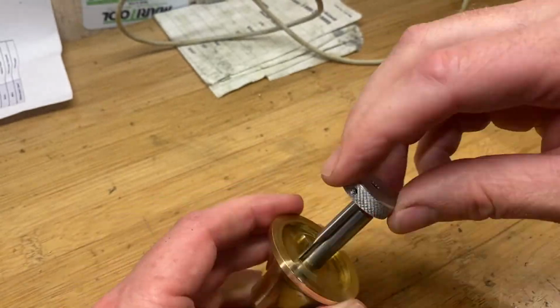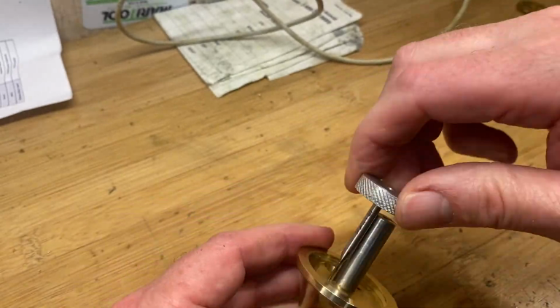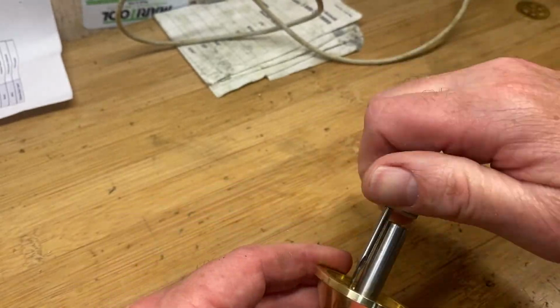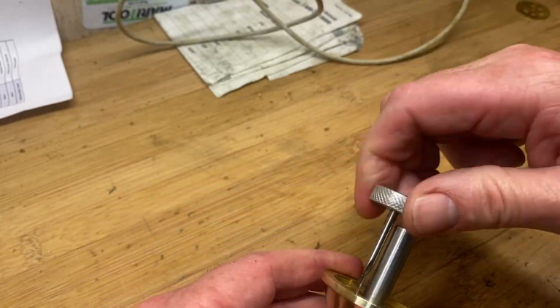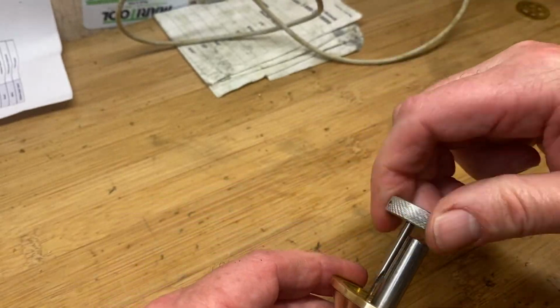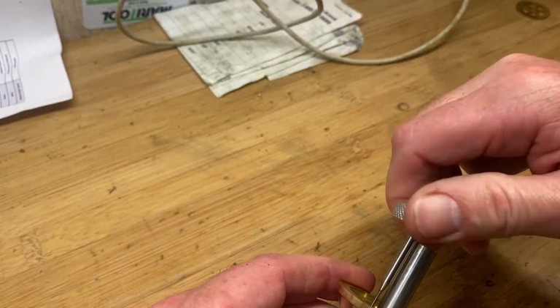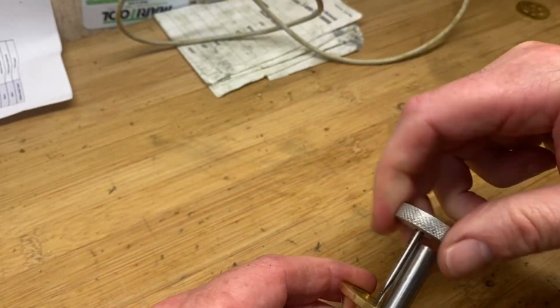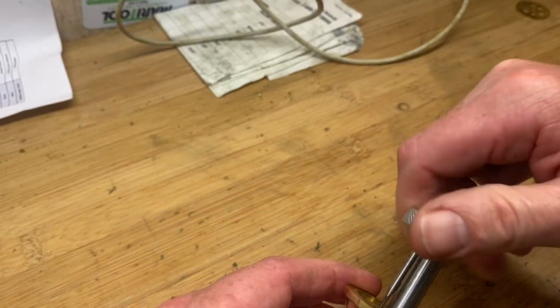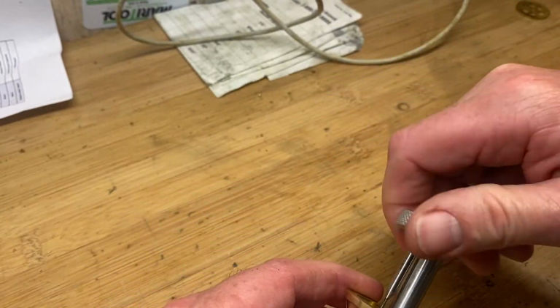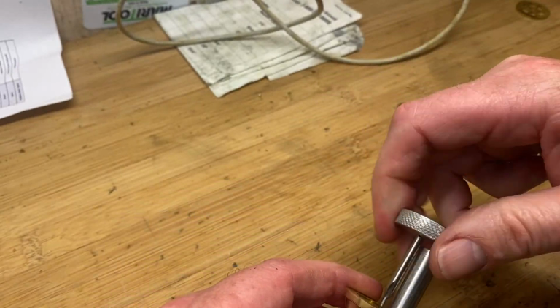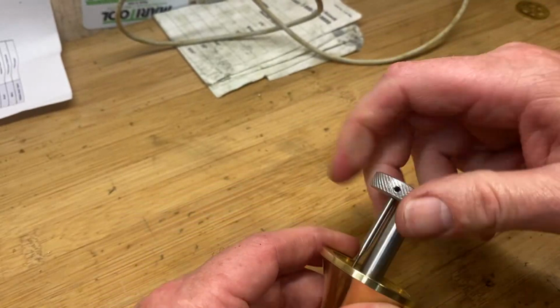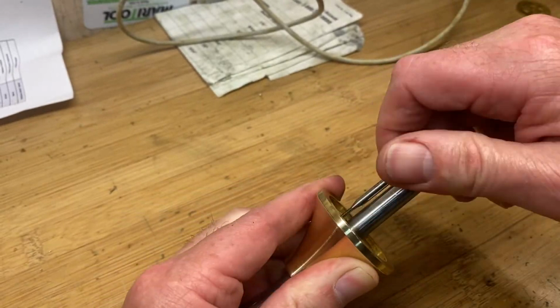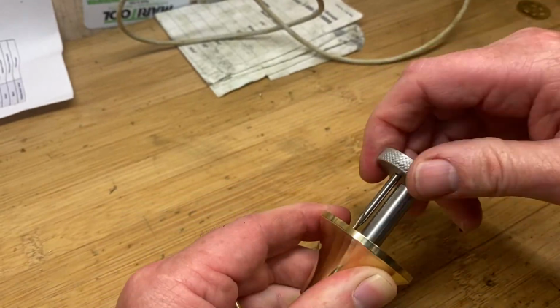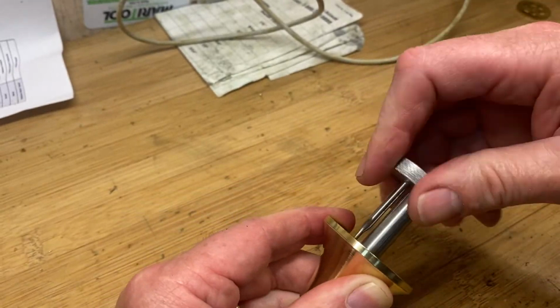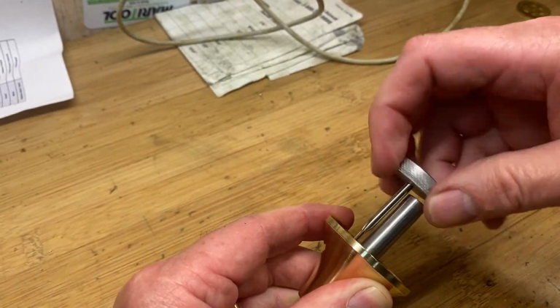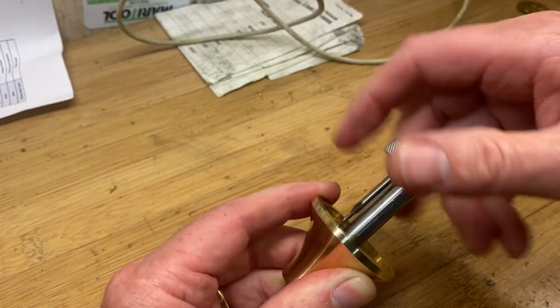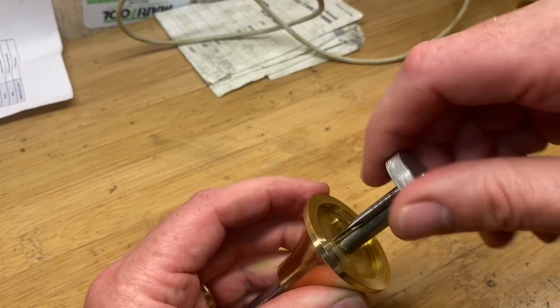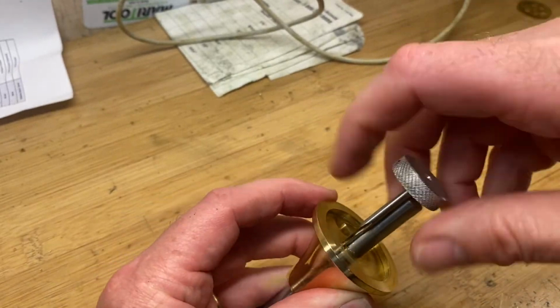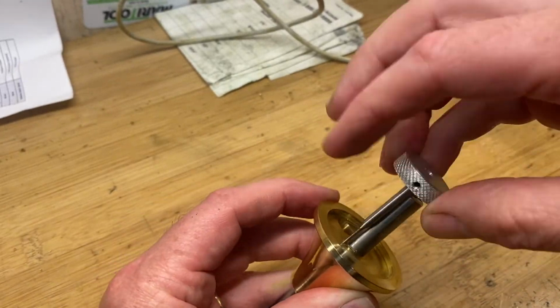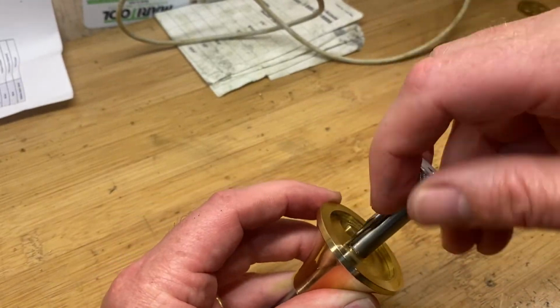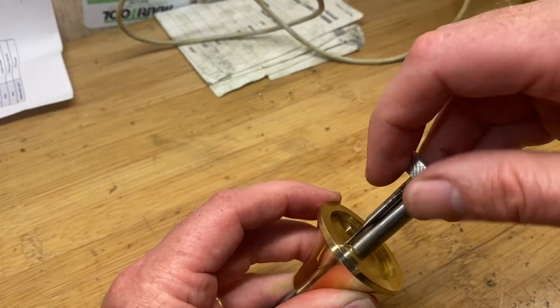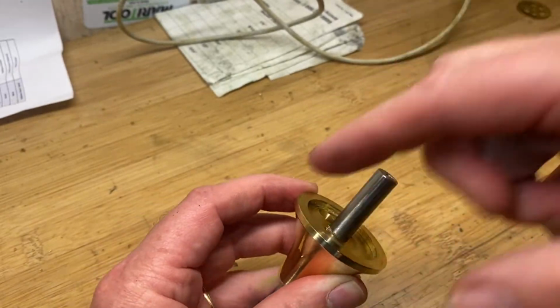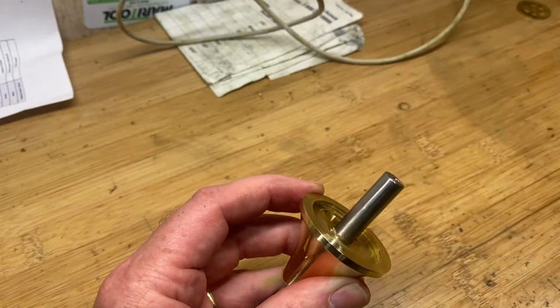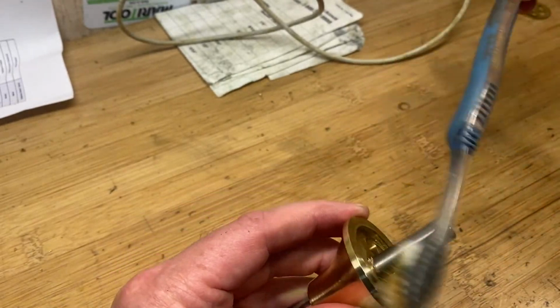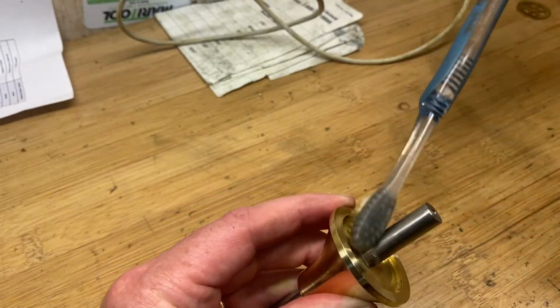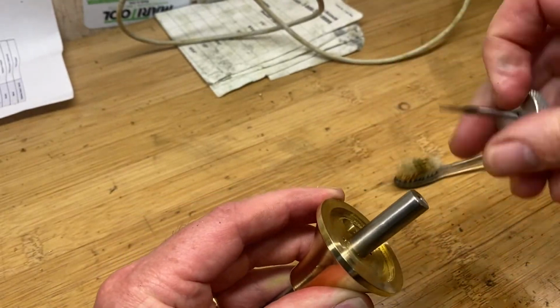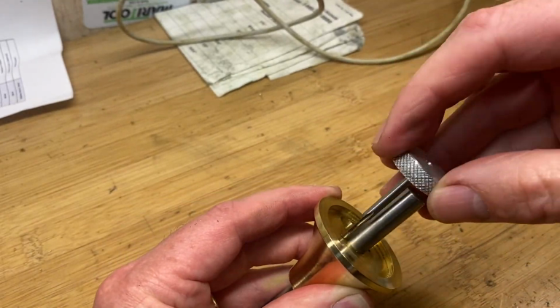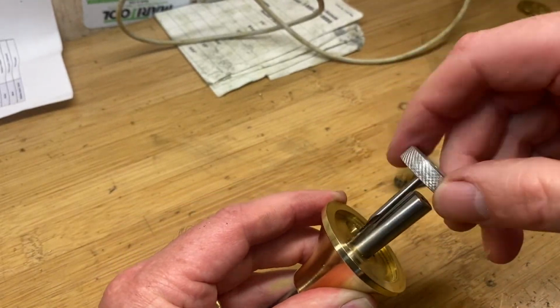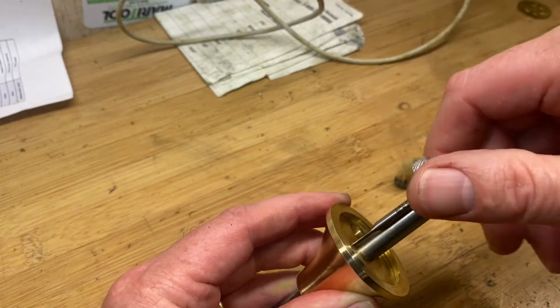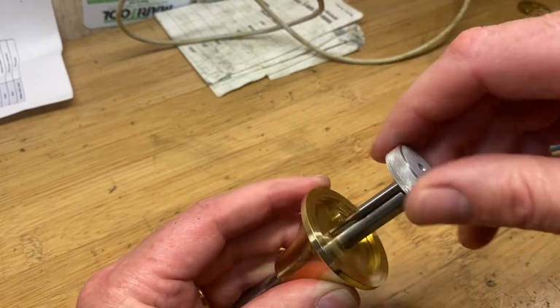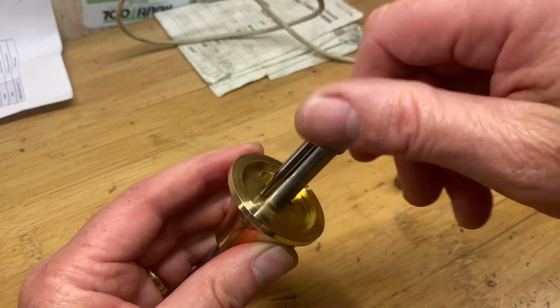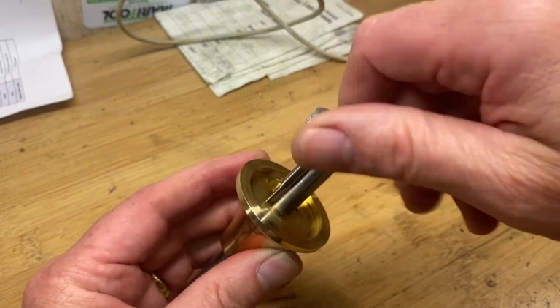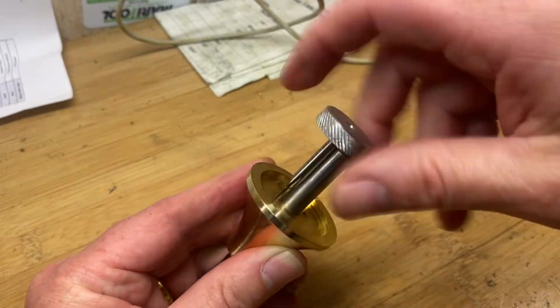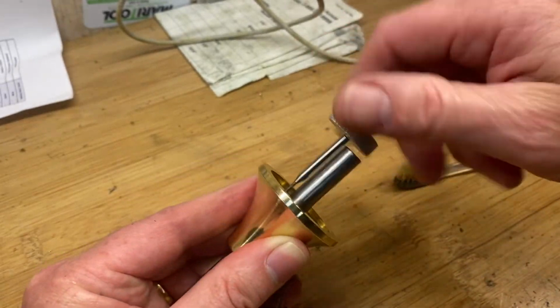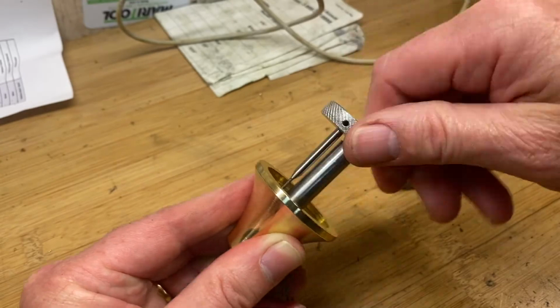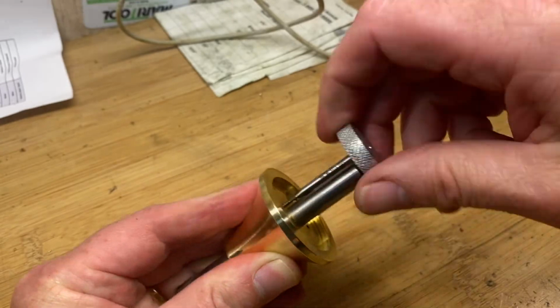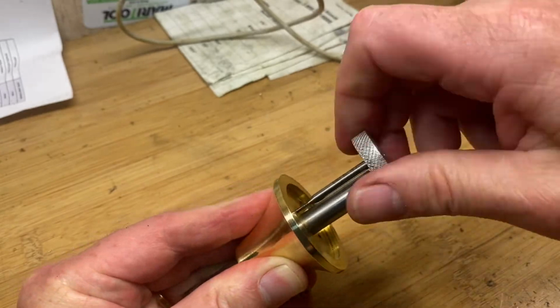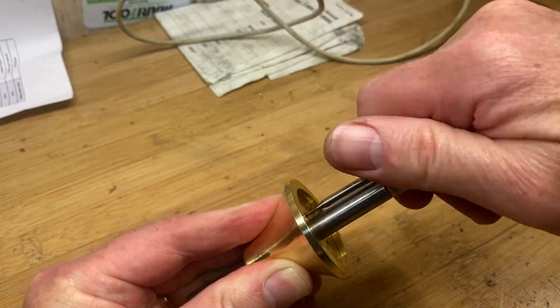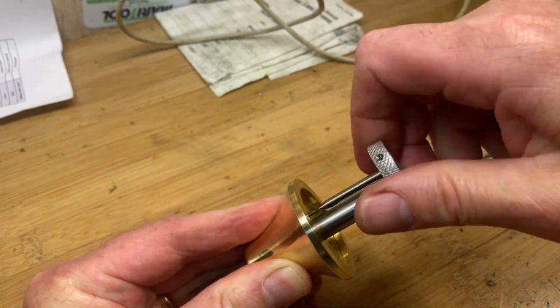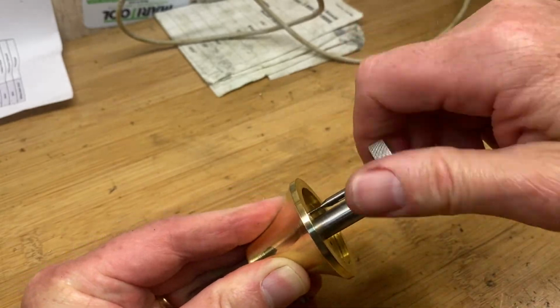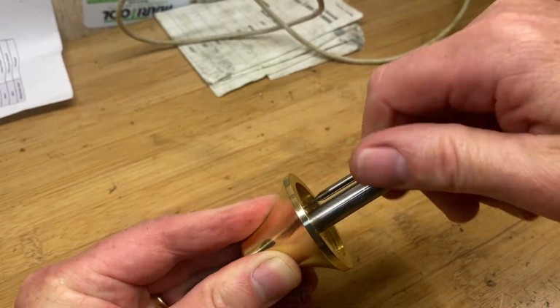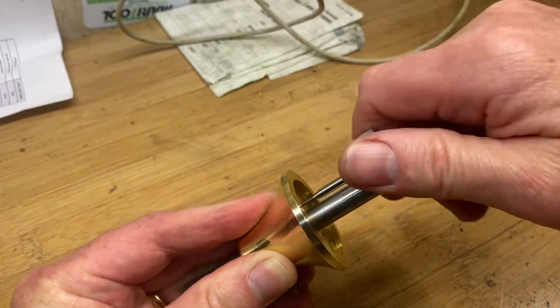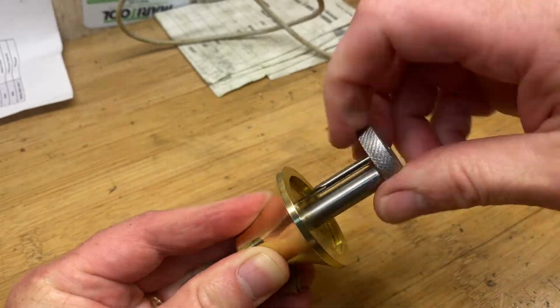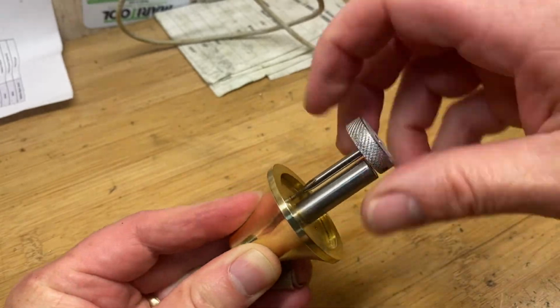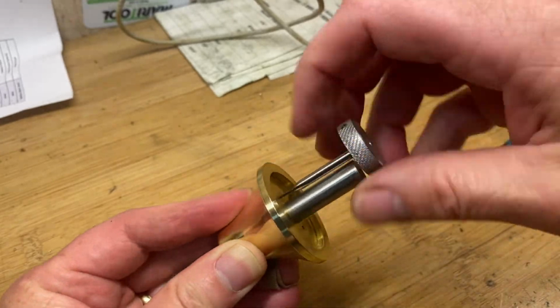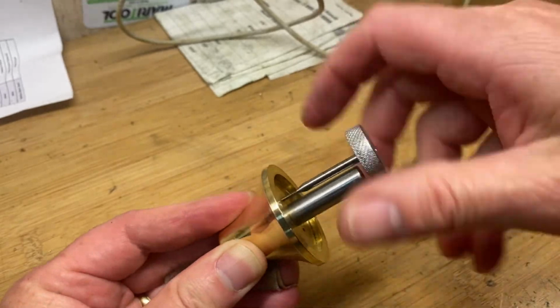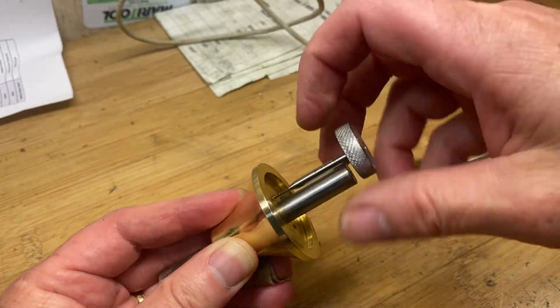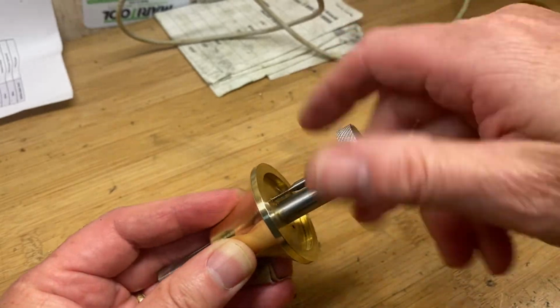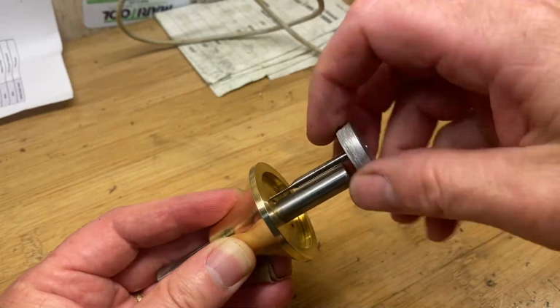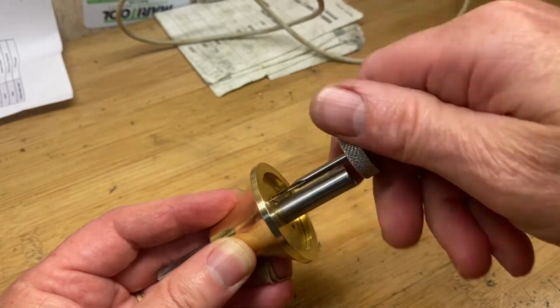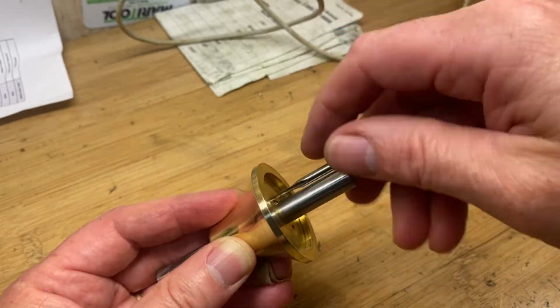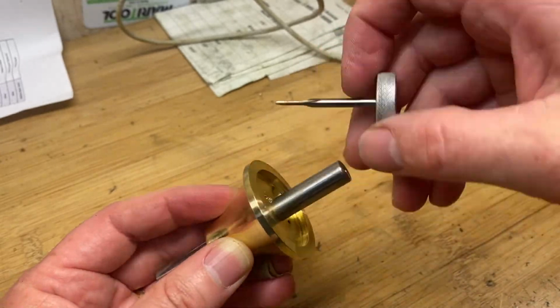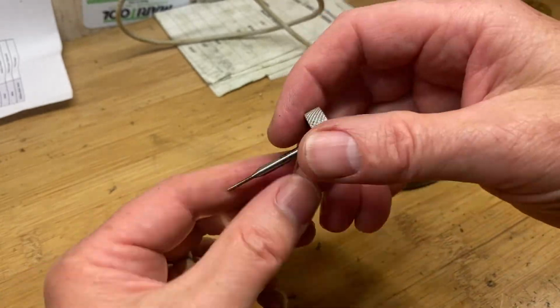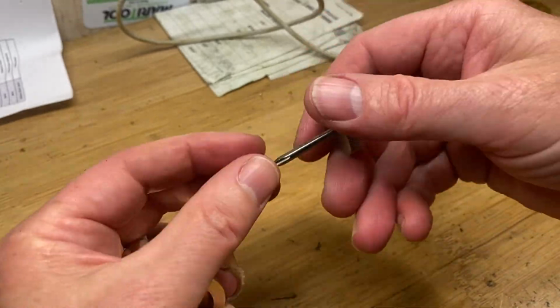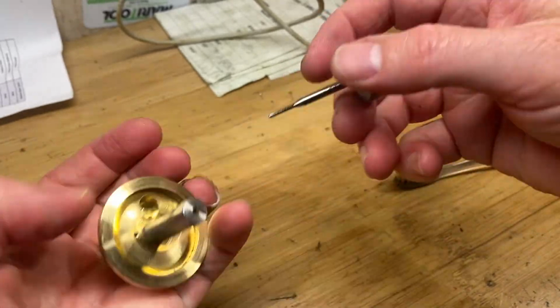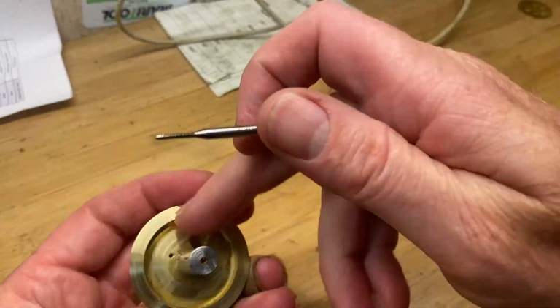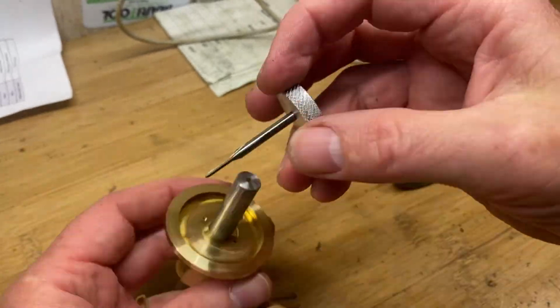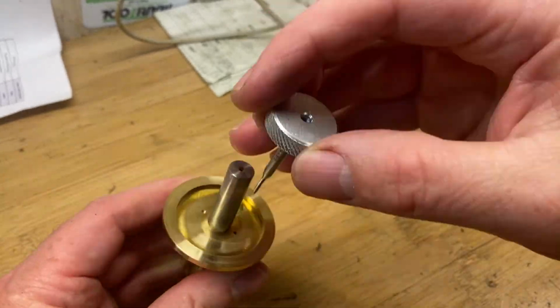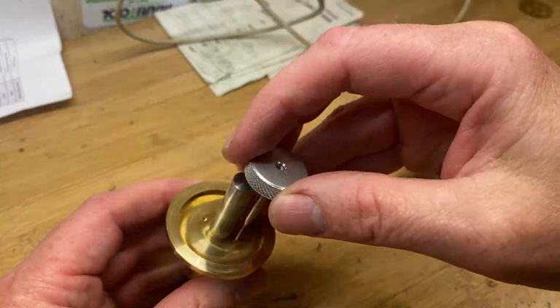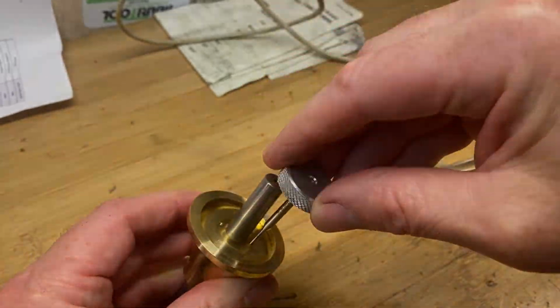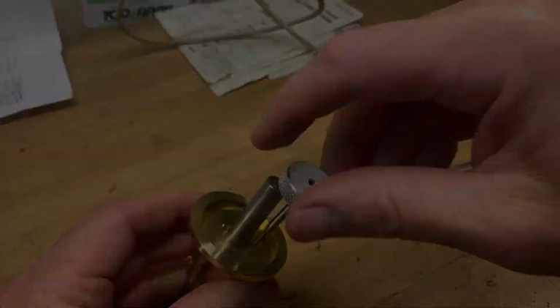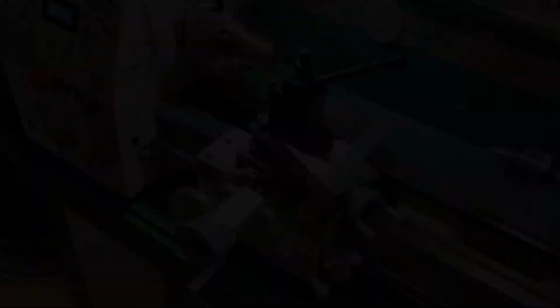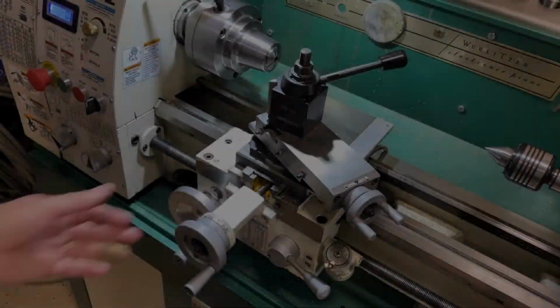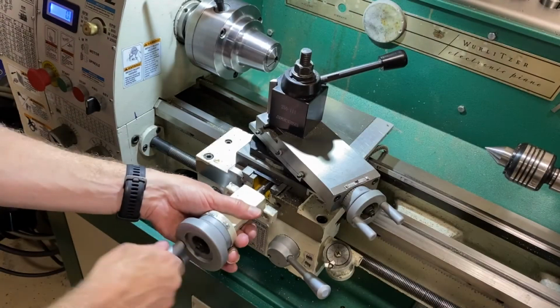Coming in here with a very small 1-72 tap. You can see I use that small end so you don't break it, because you do not want to break that tap in that part.